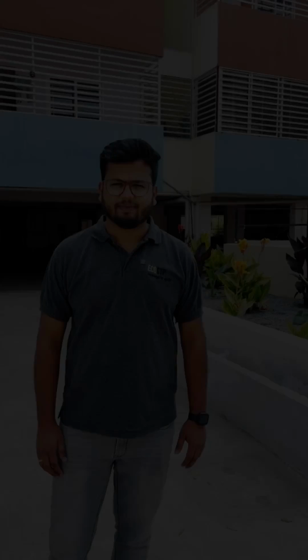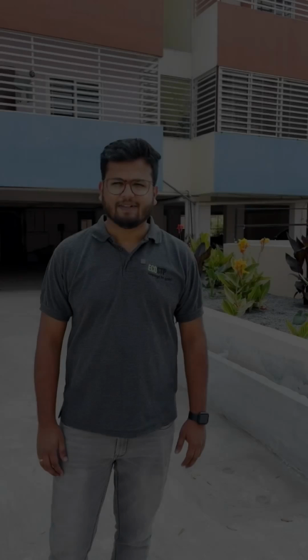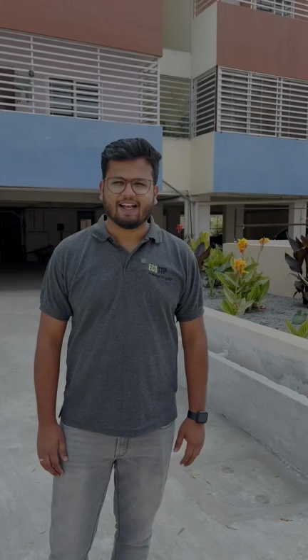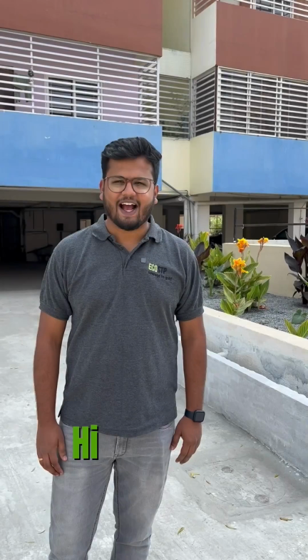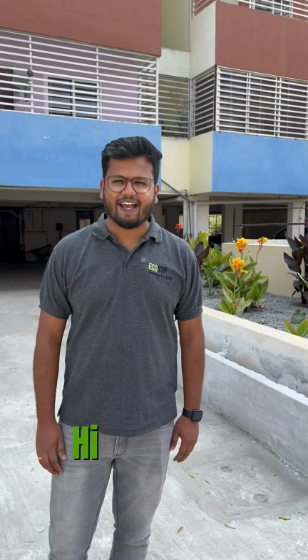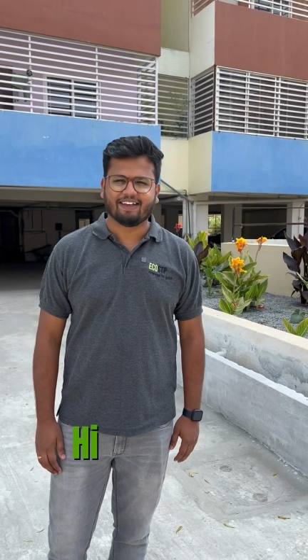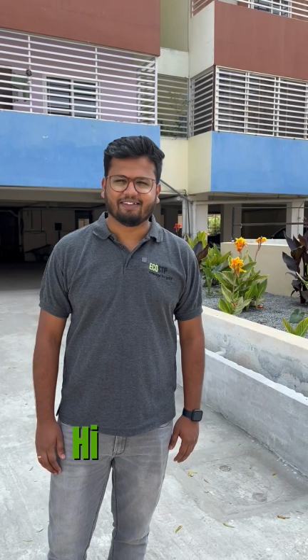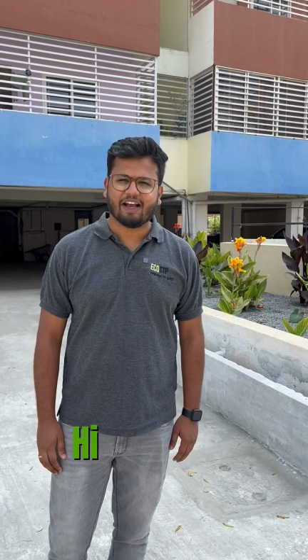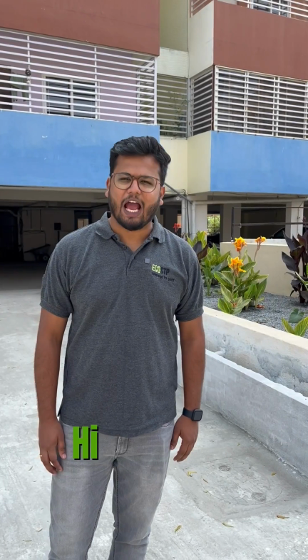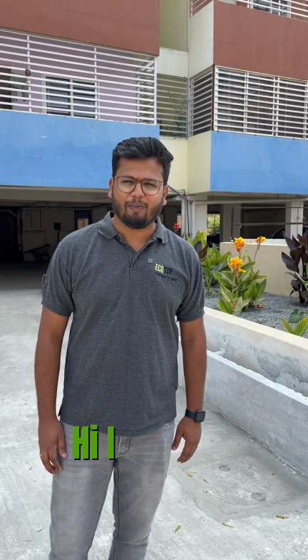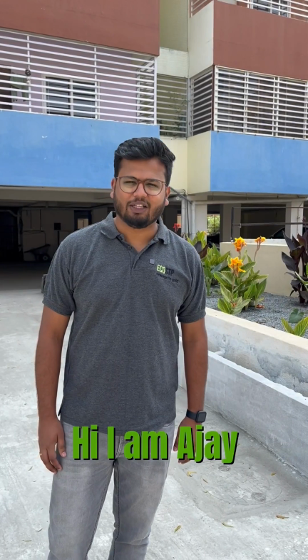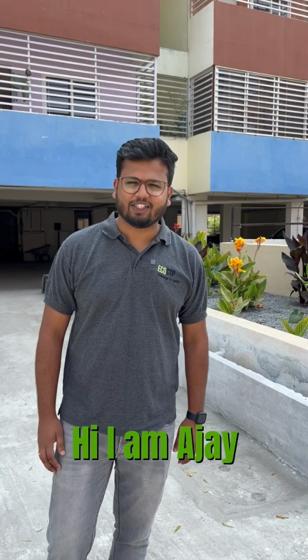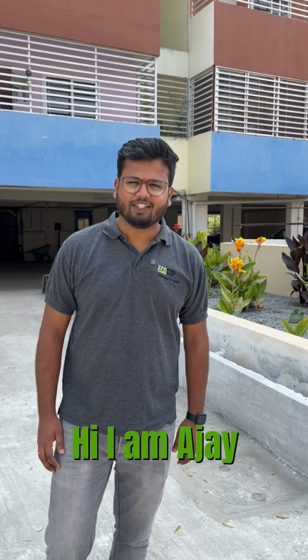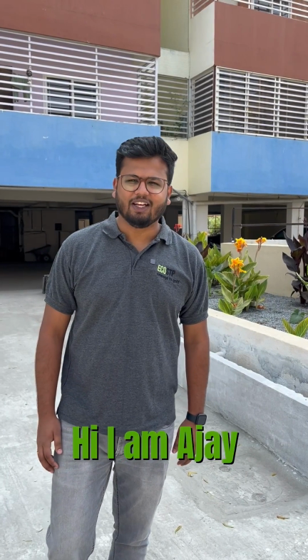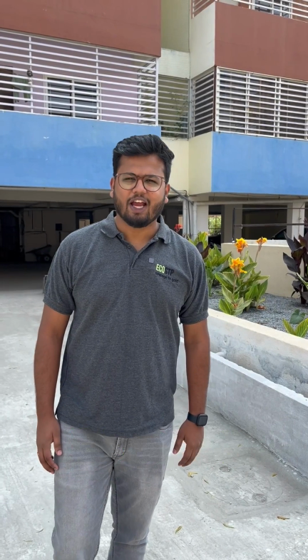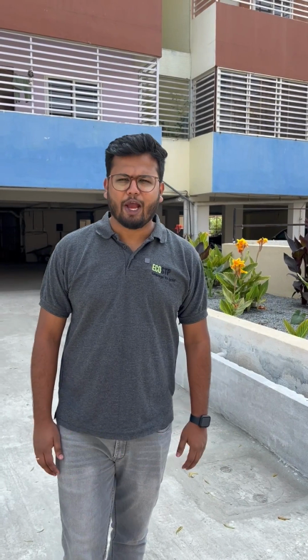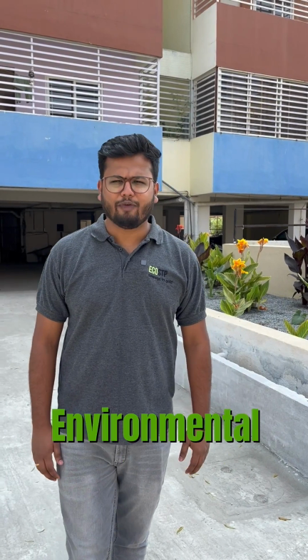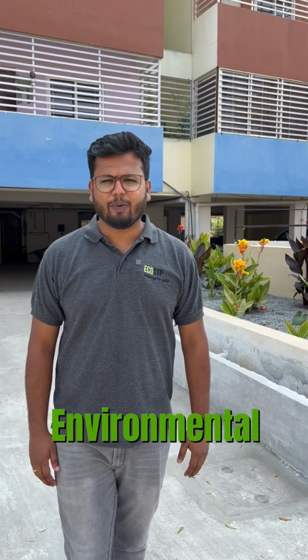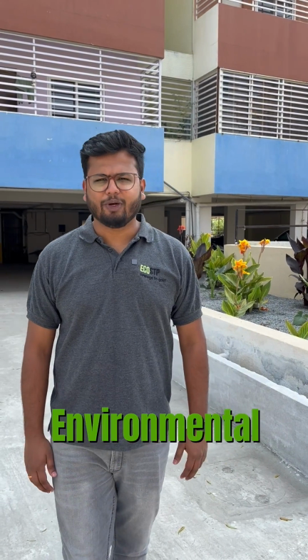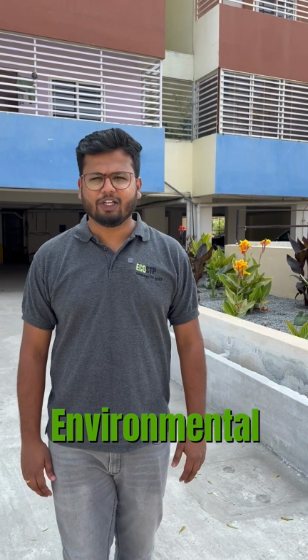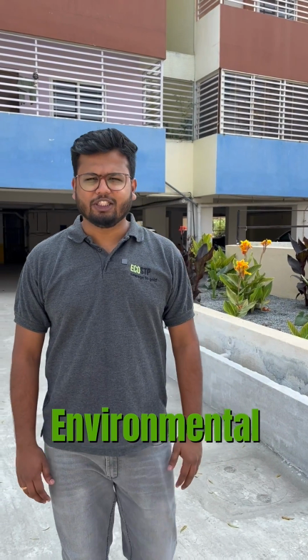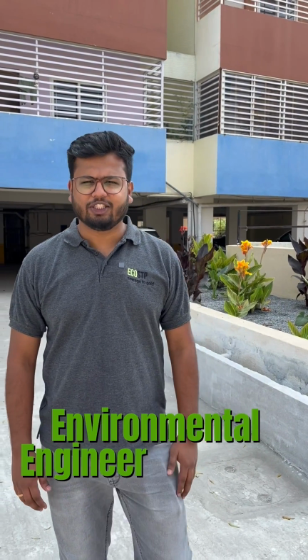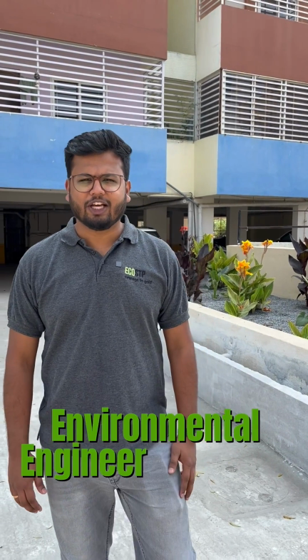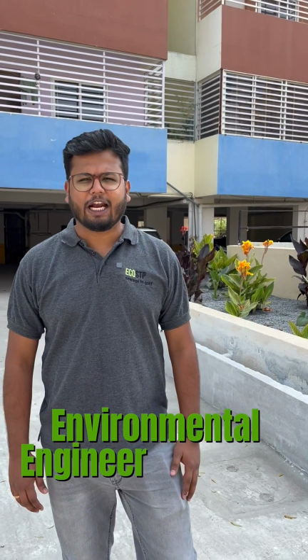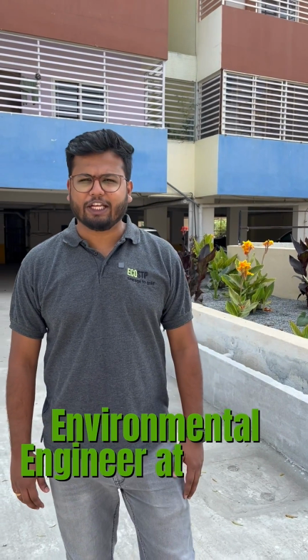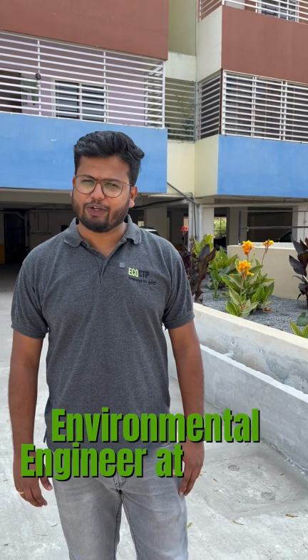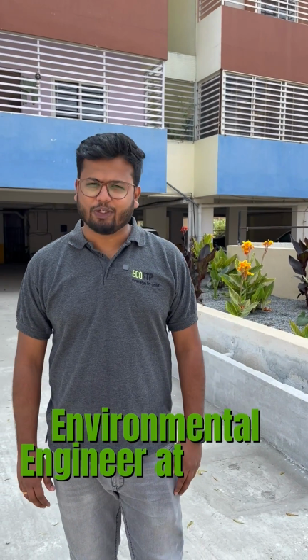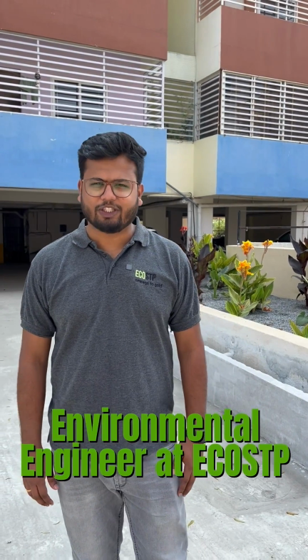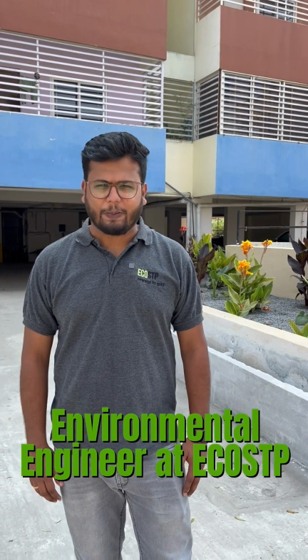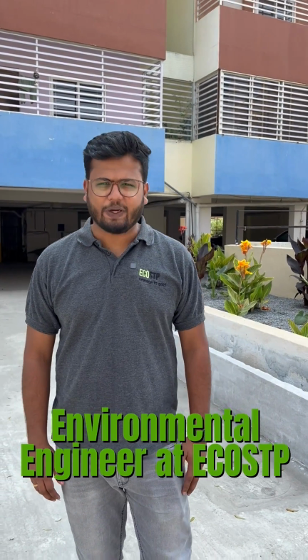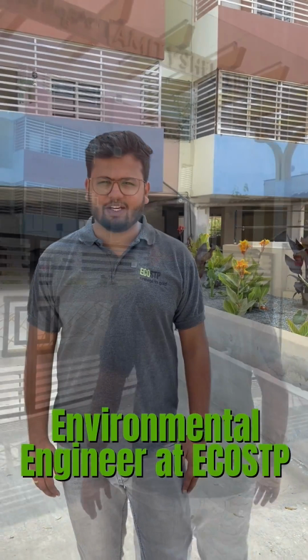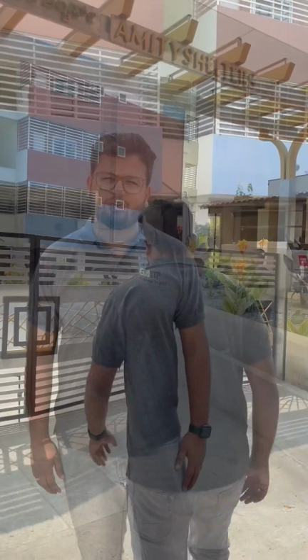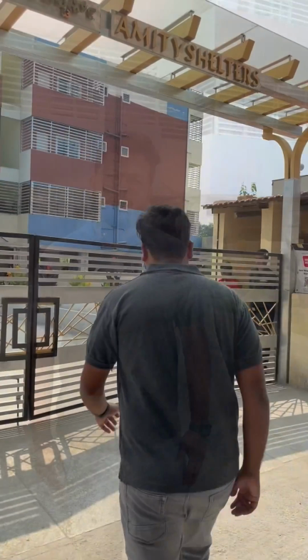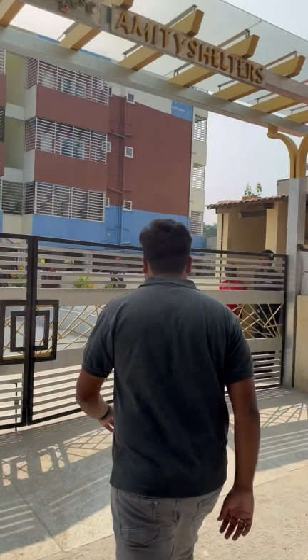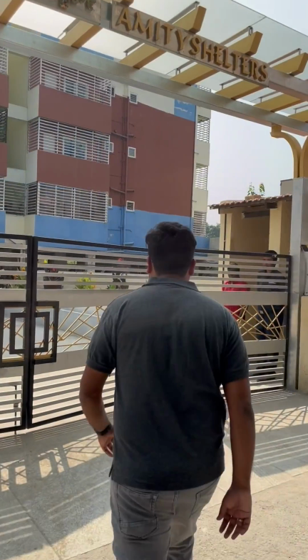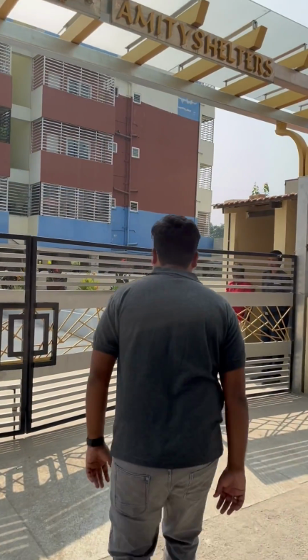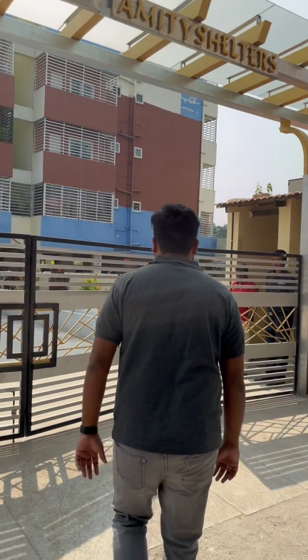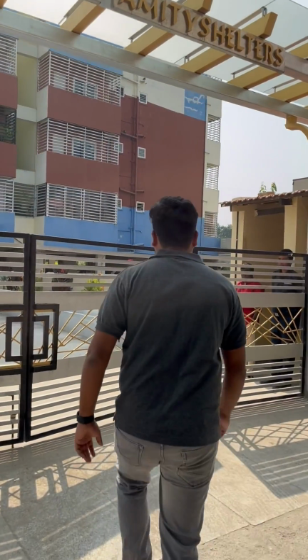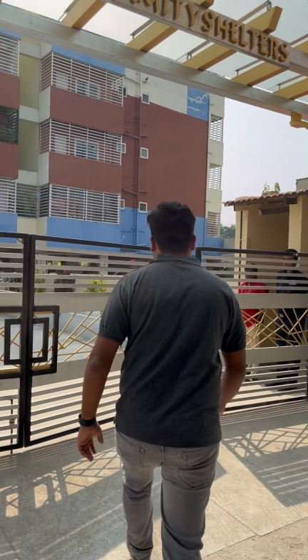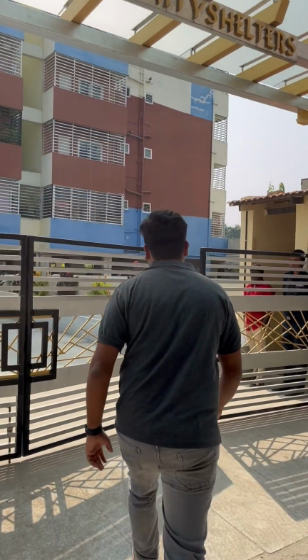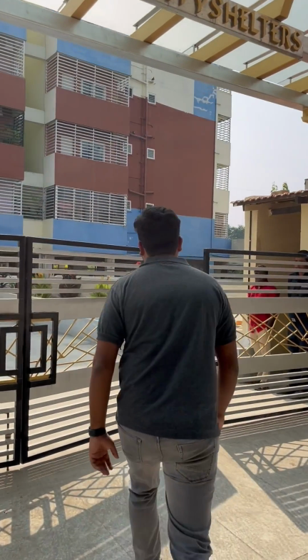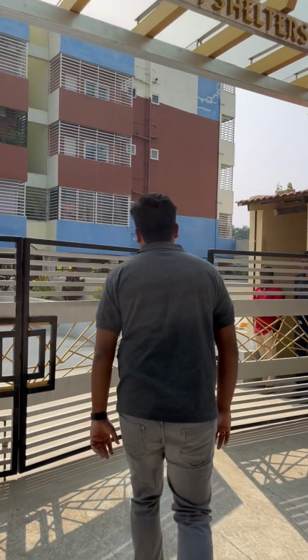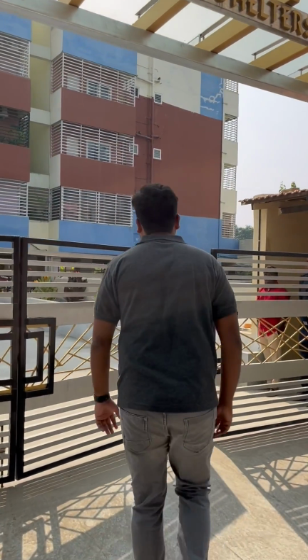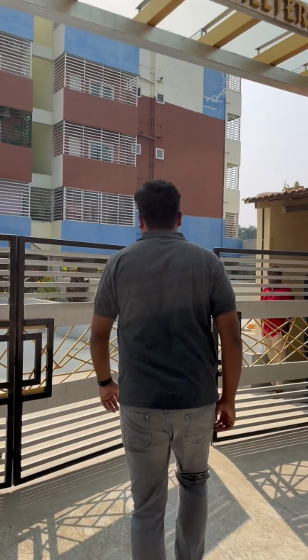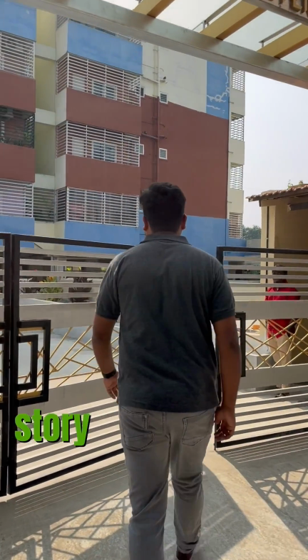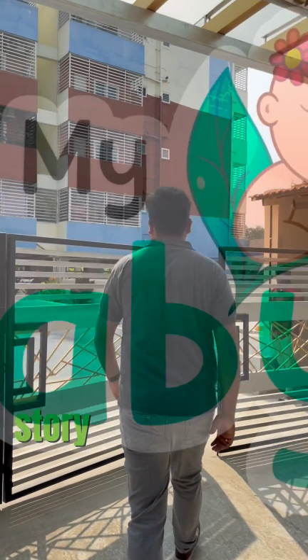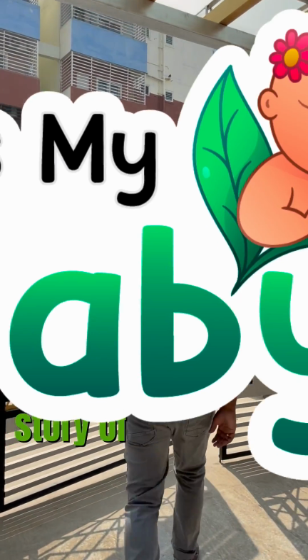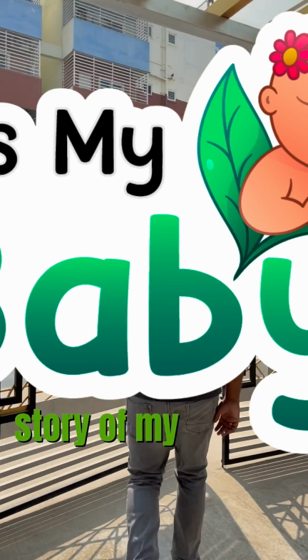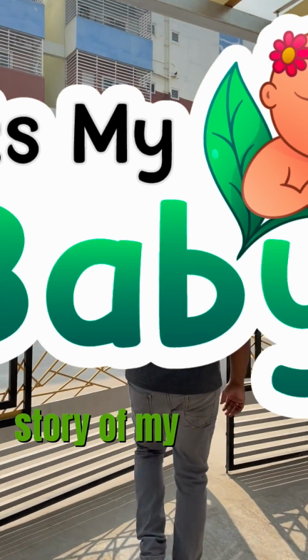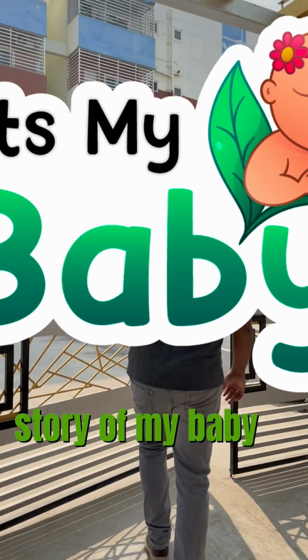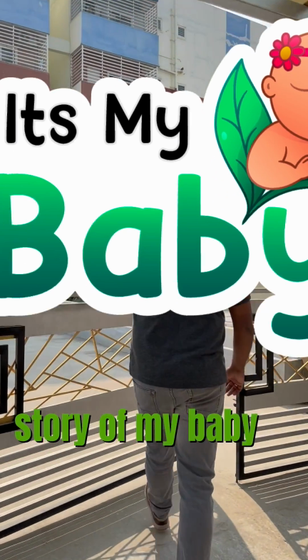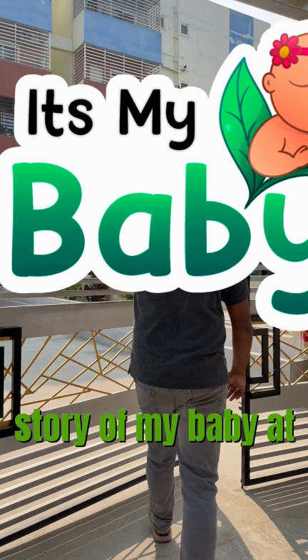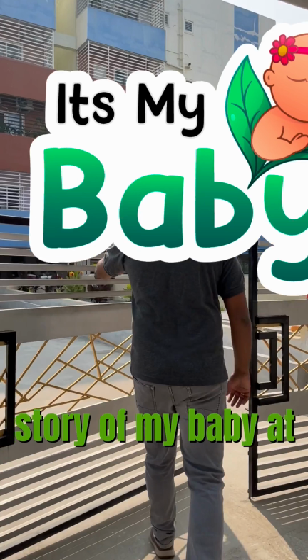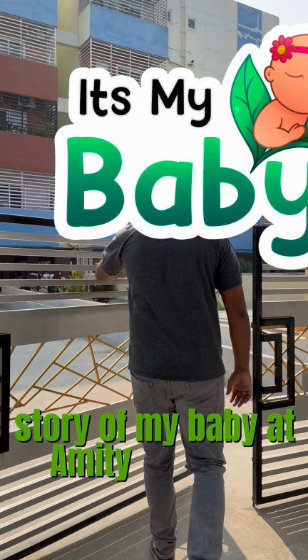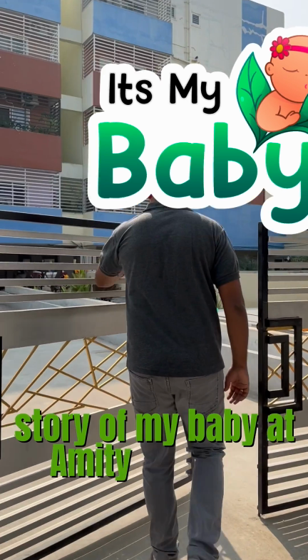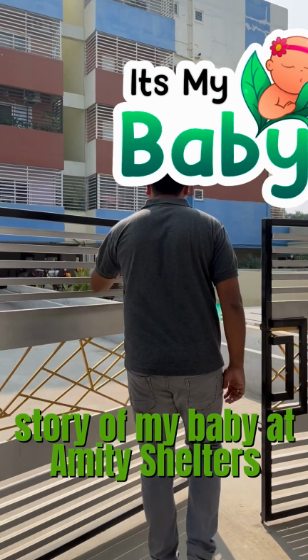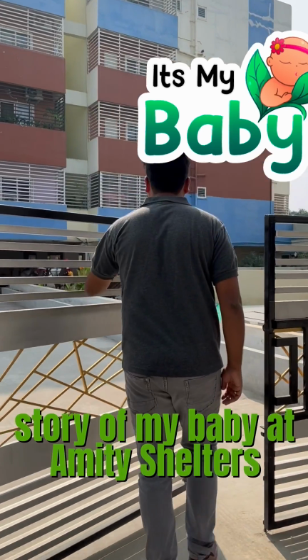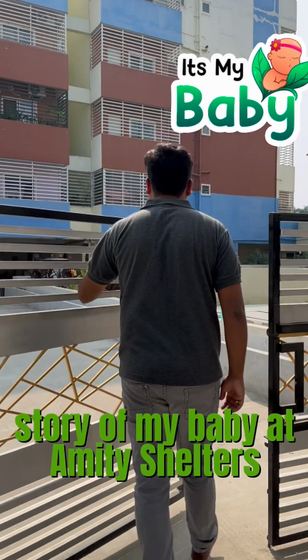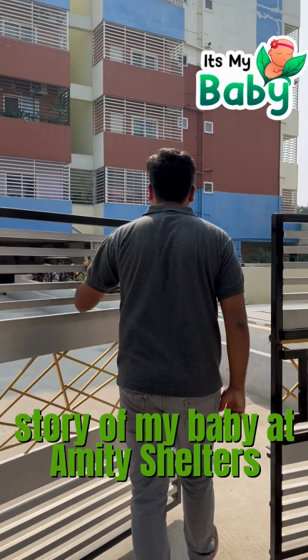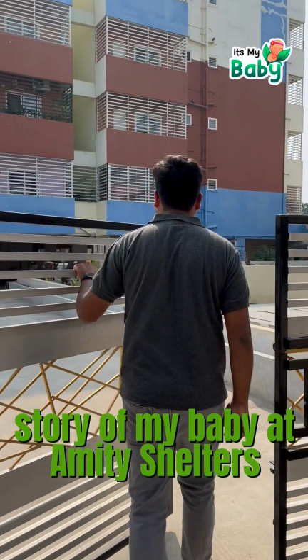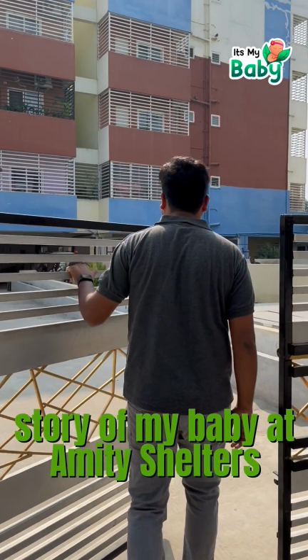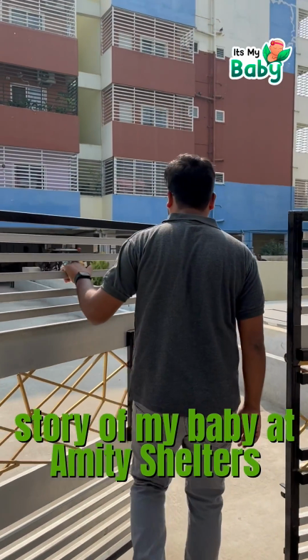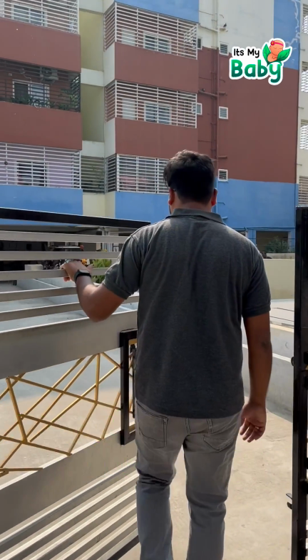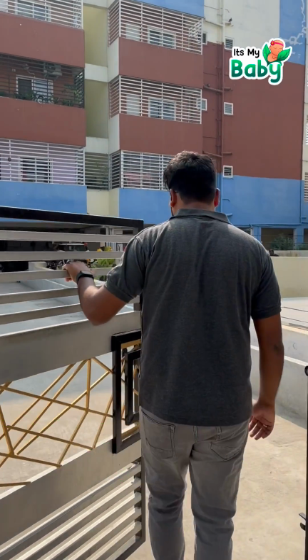Hi, I'm Ajay, Environmental Engineer at EcoSTP. Today I want to share a story of my baby project at Amity Shelters.